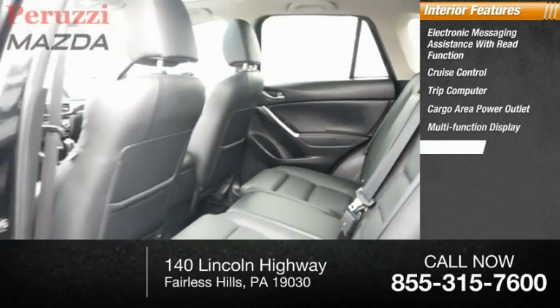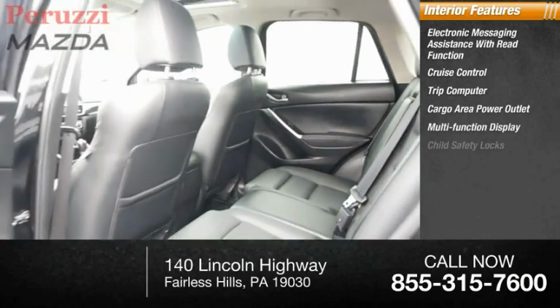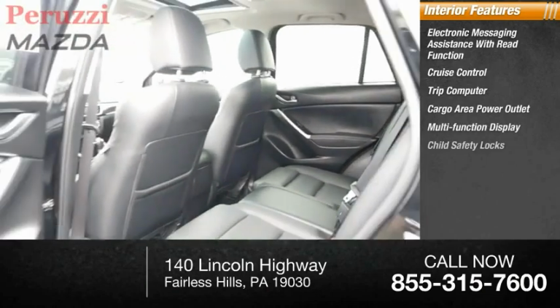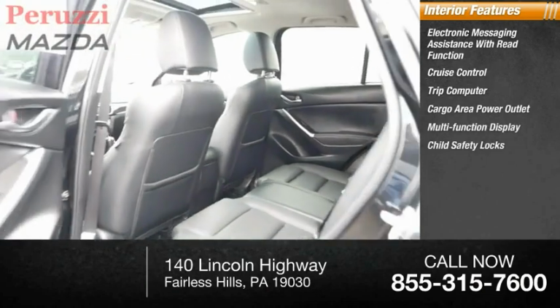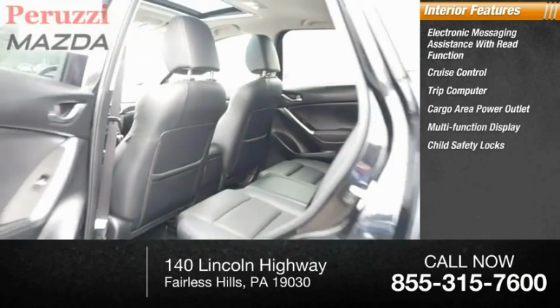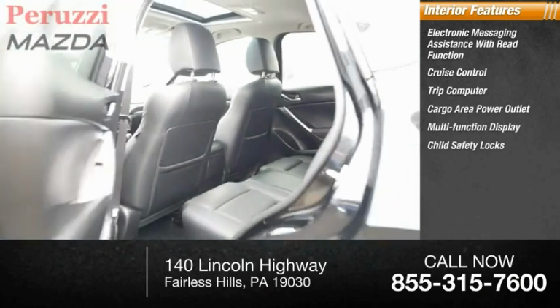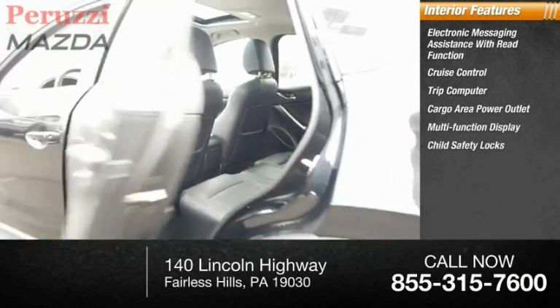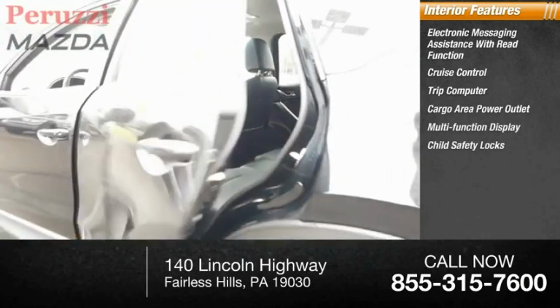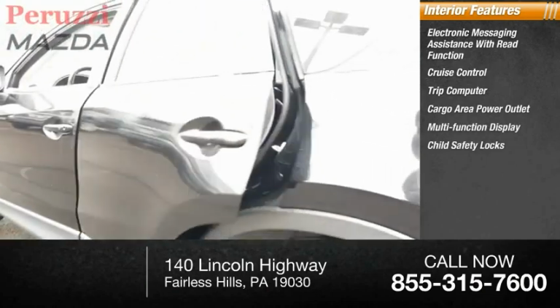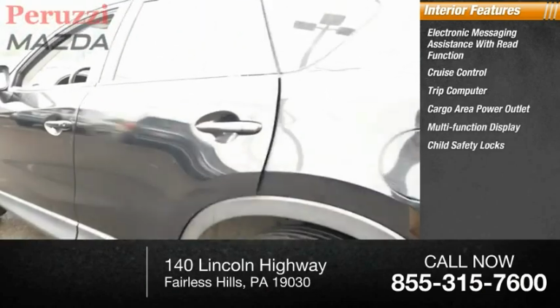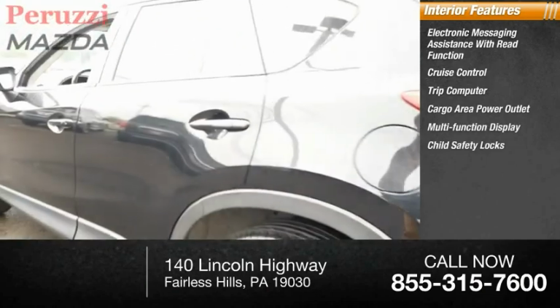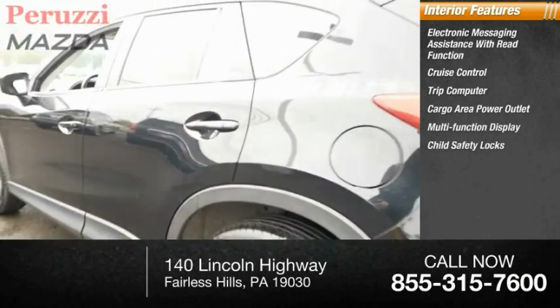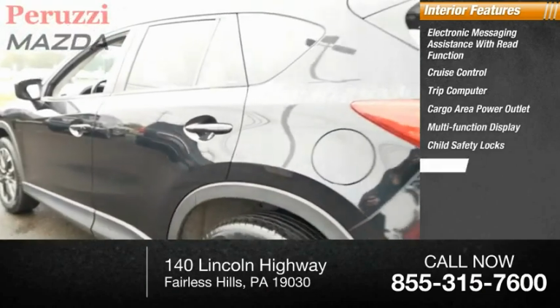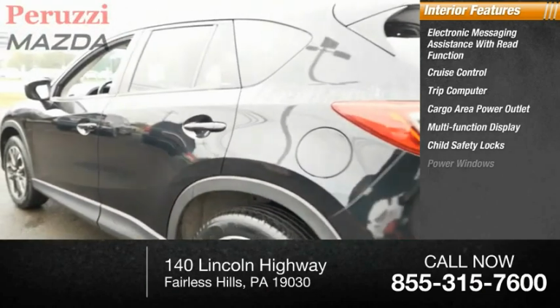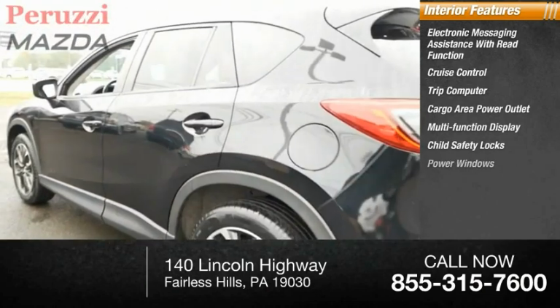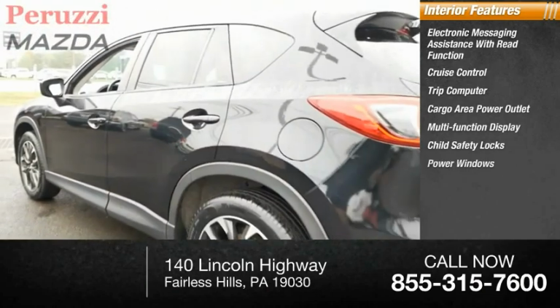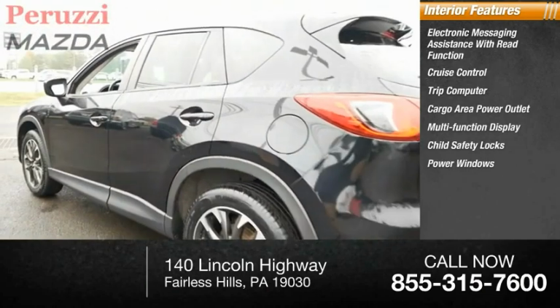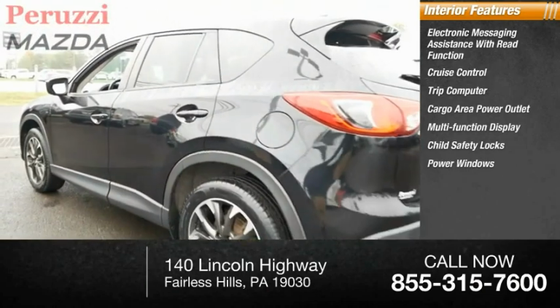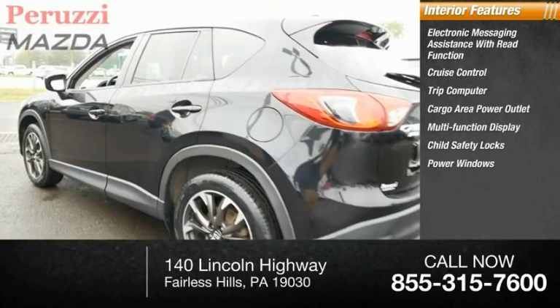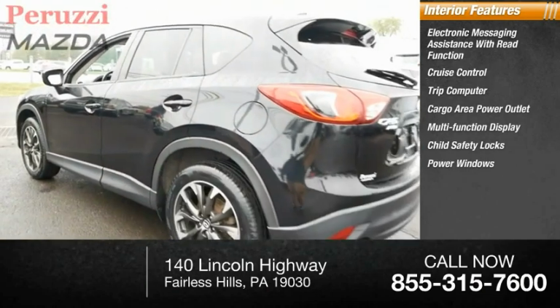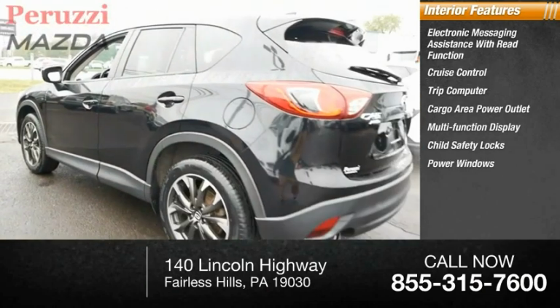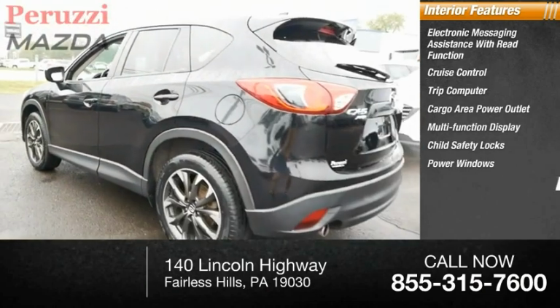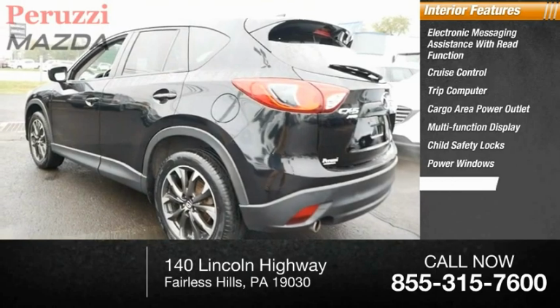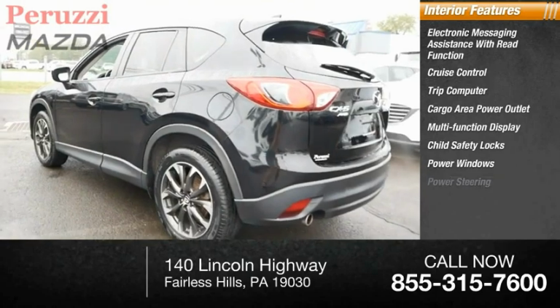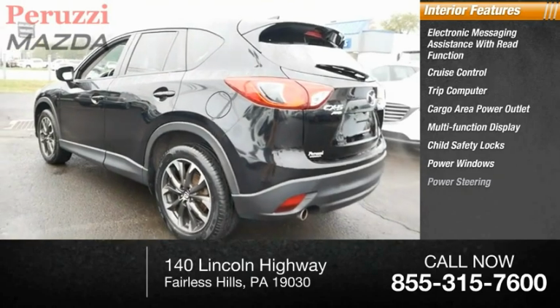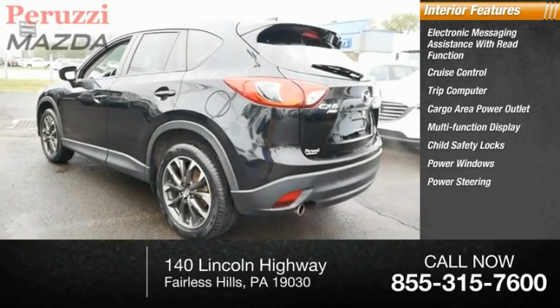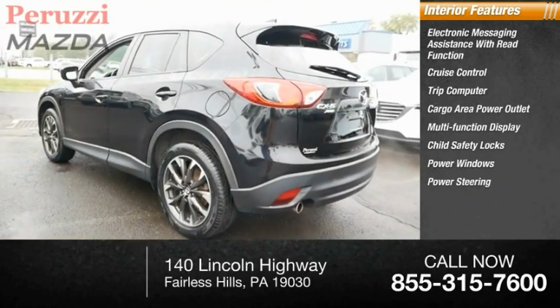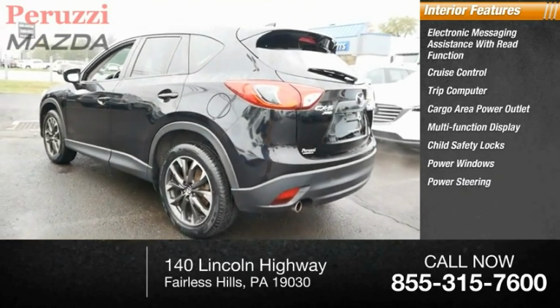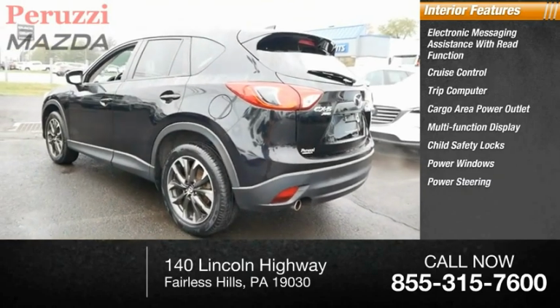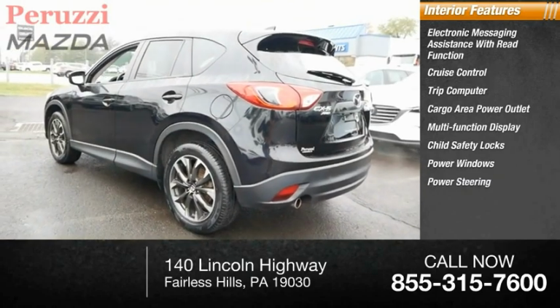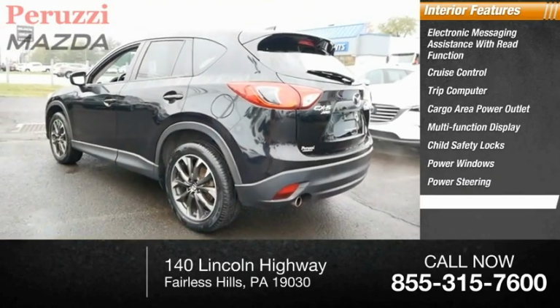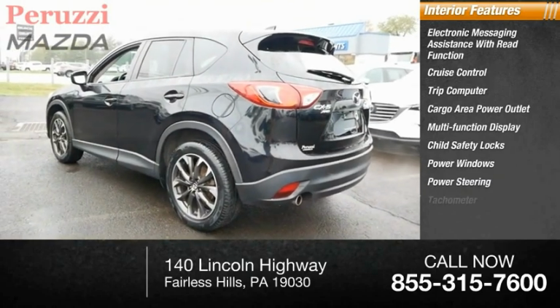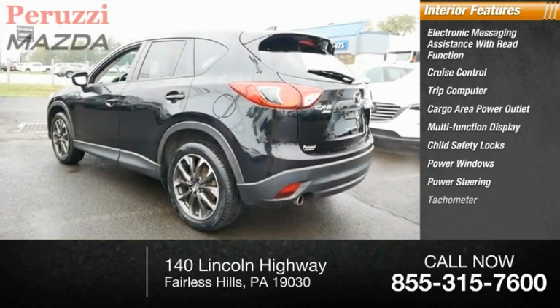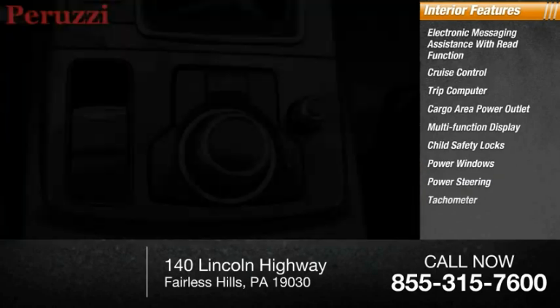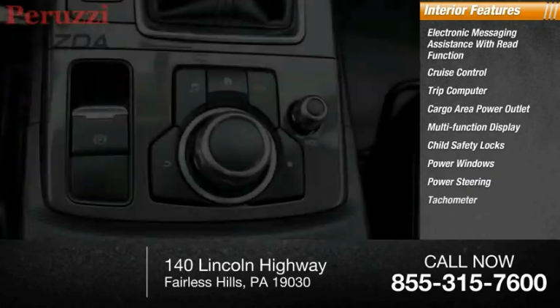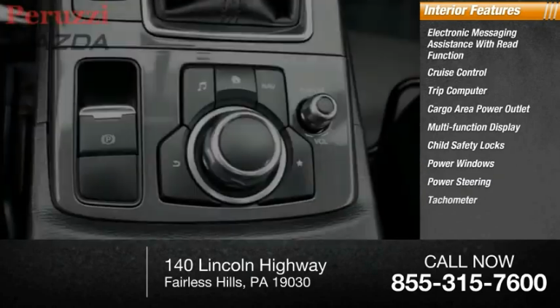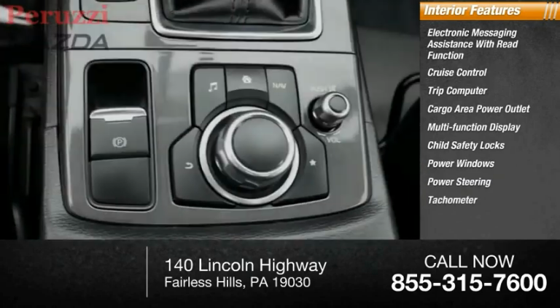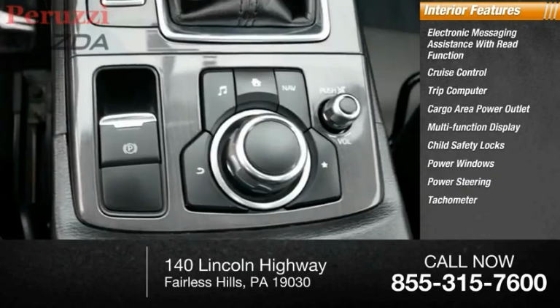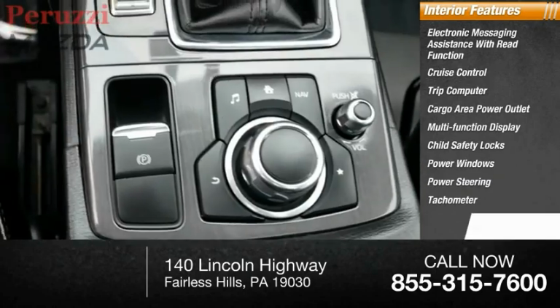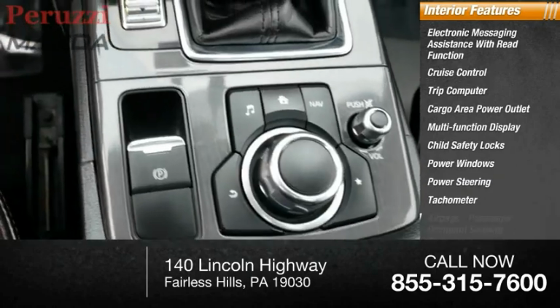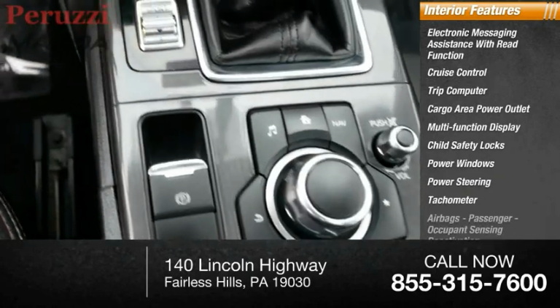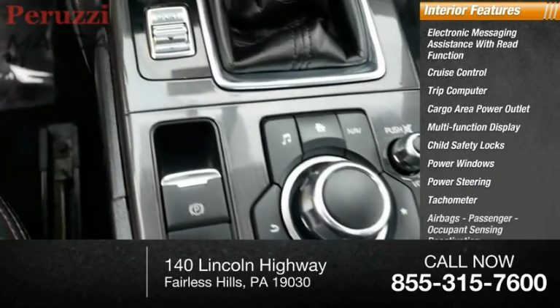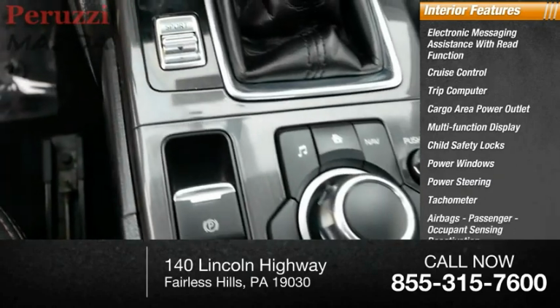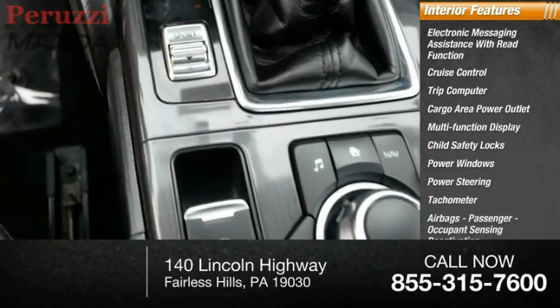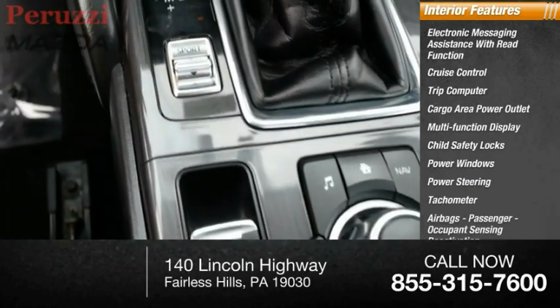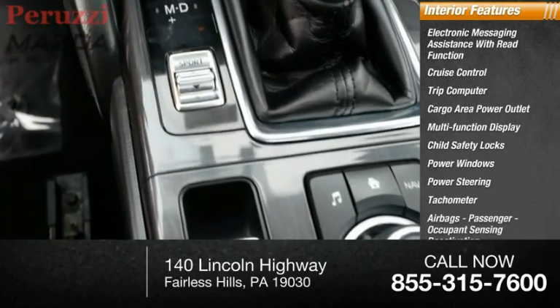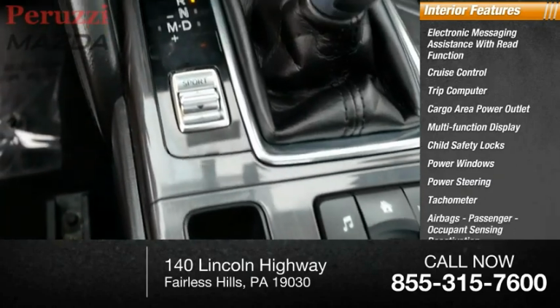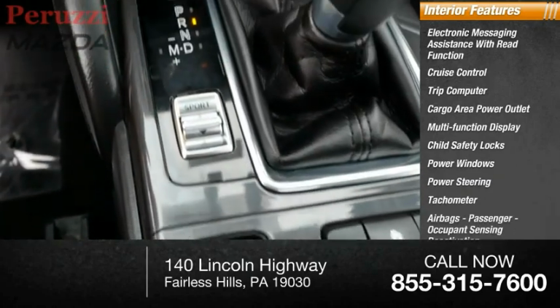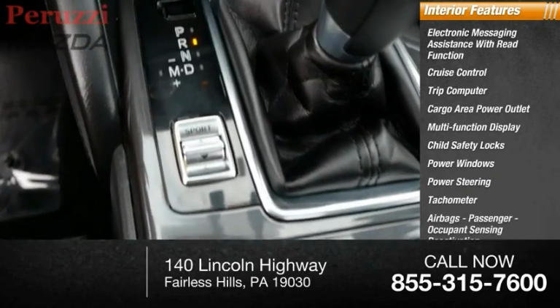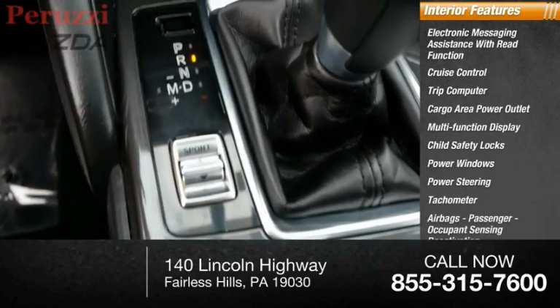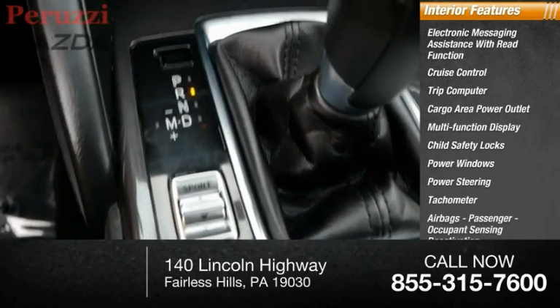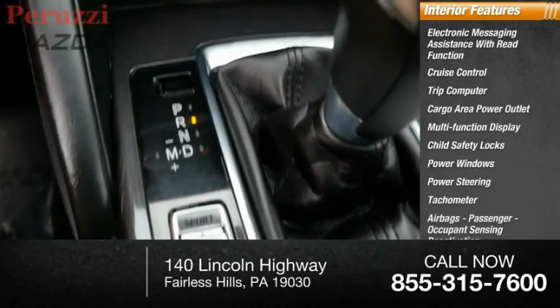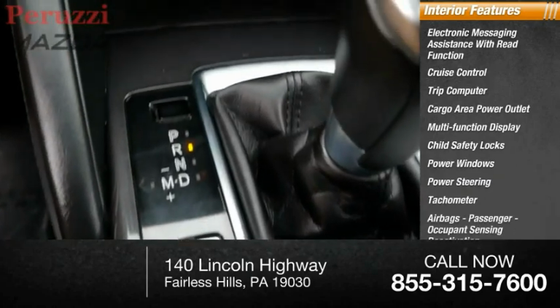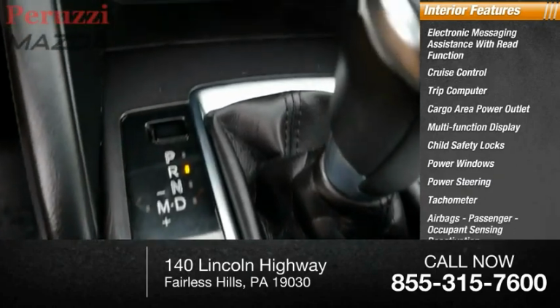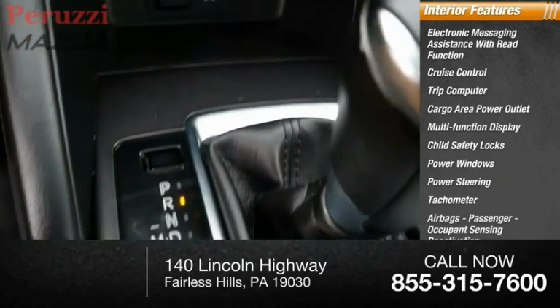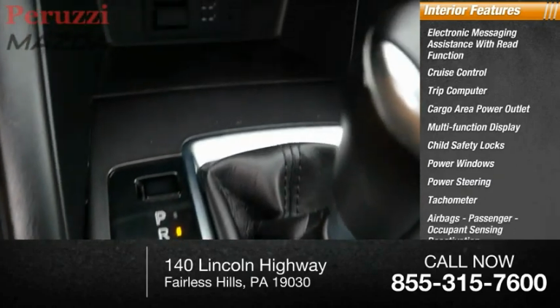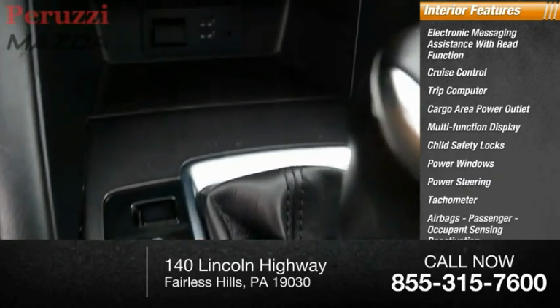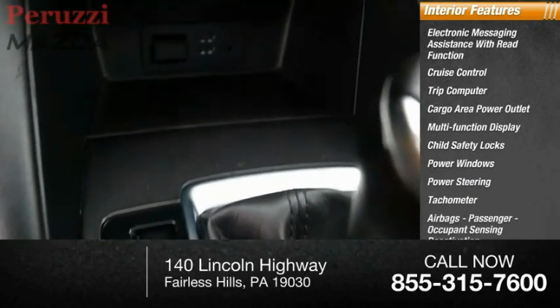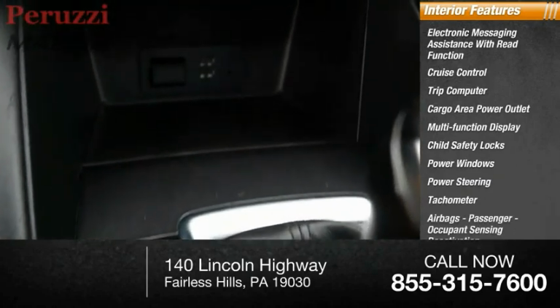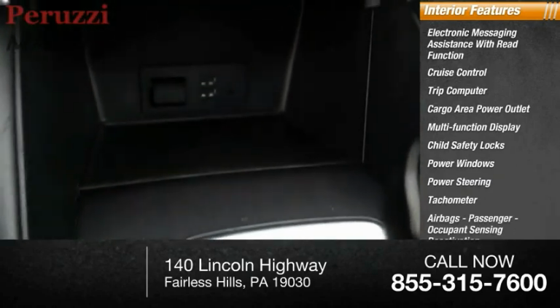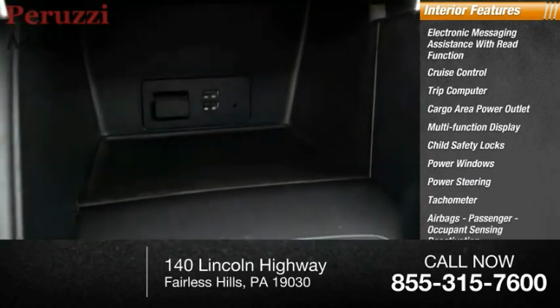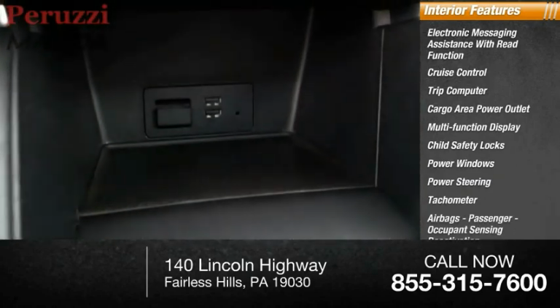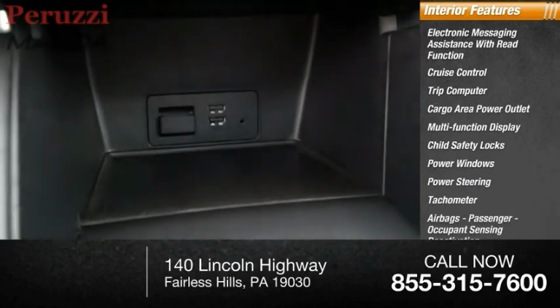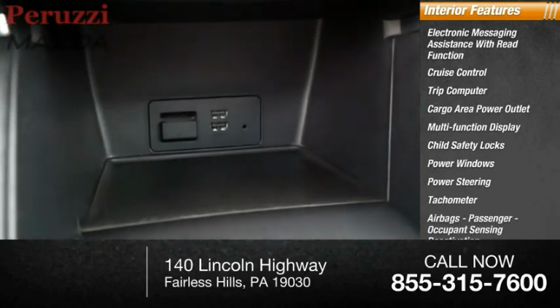Child safety locks, power windows, power steering, tachometer, airbags — passenger with occupant sensing deactivation.